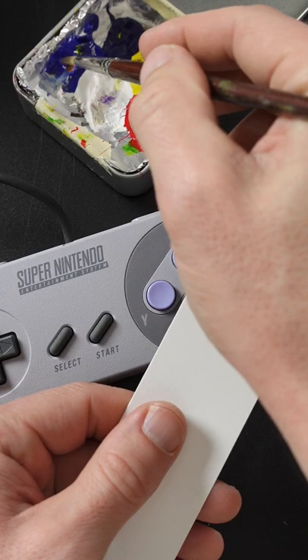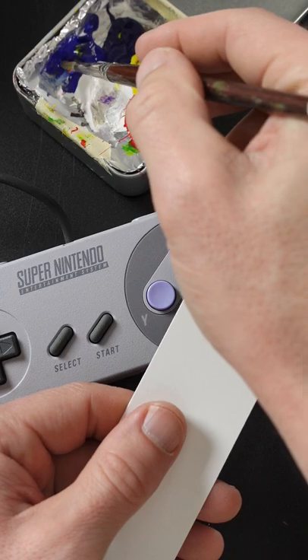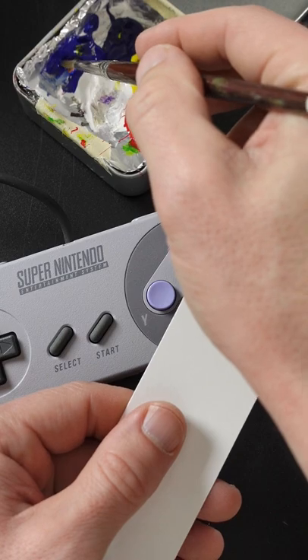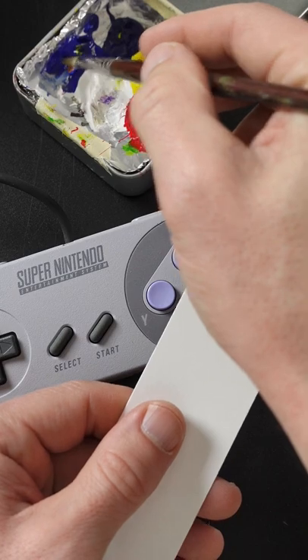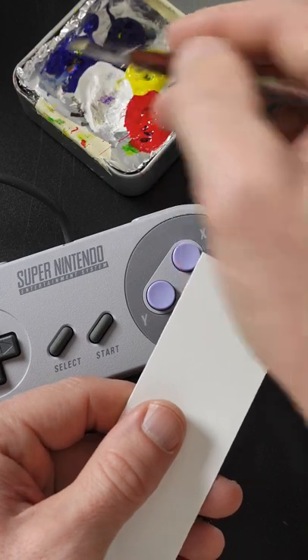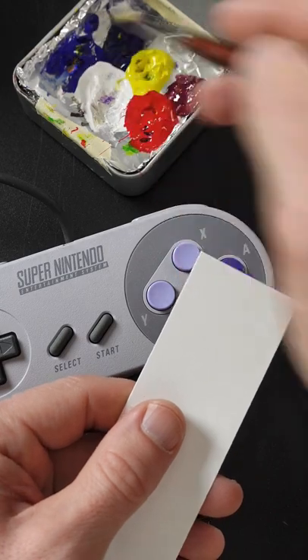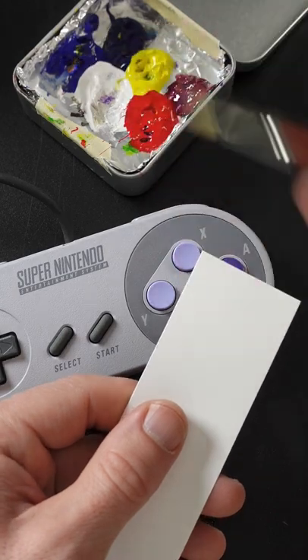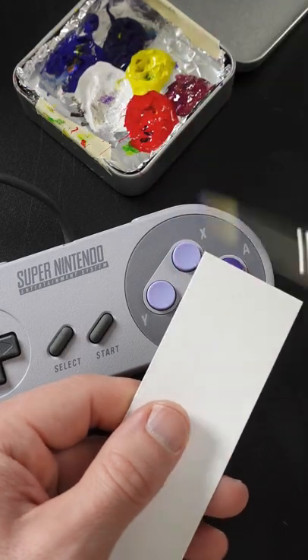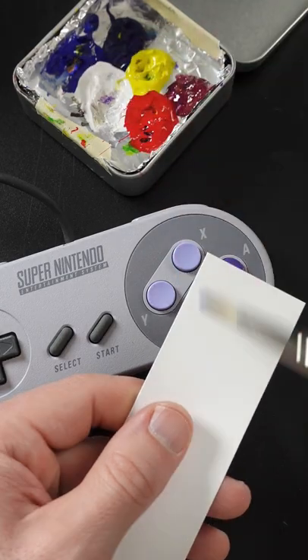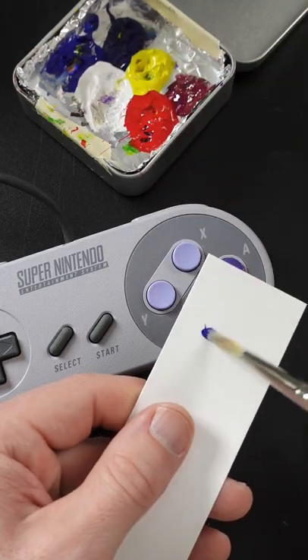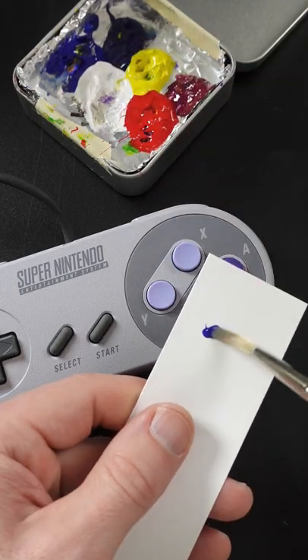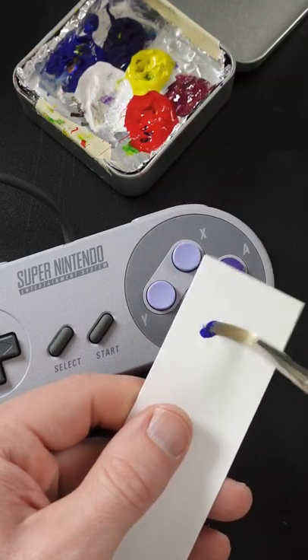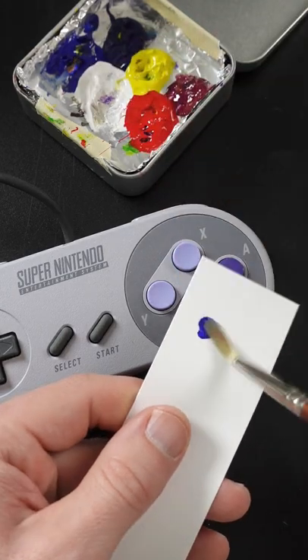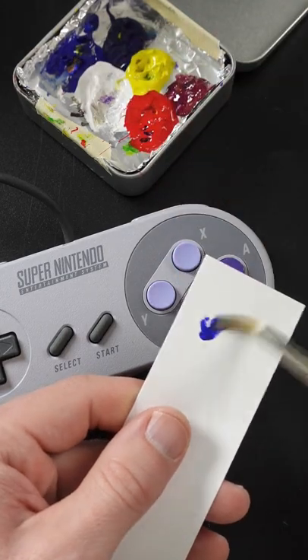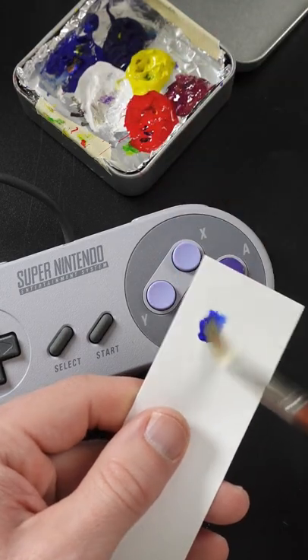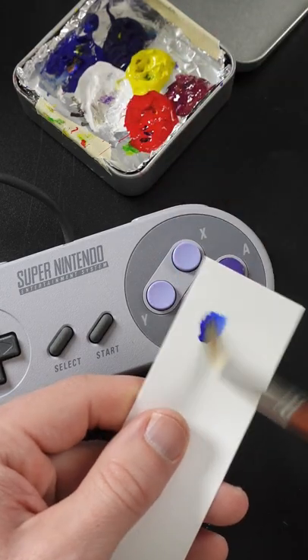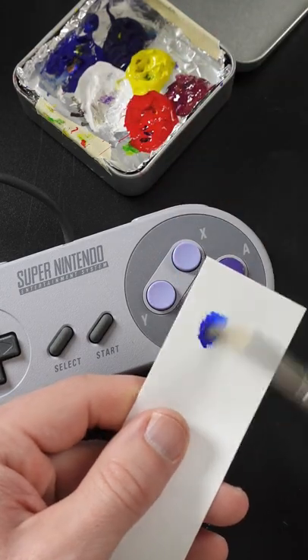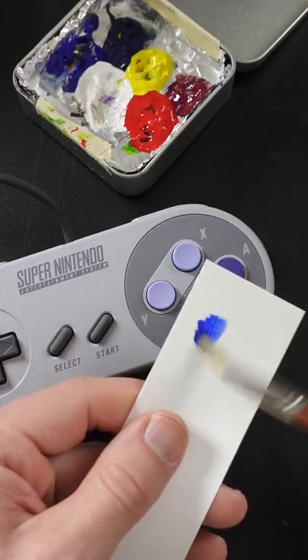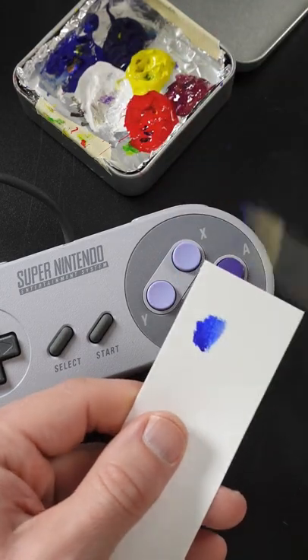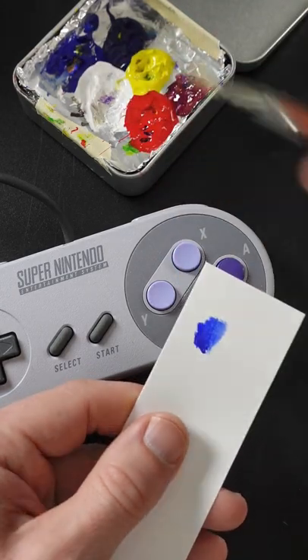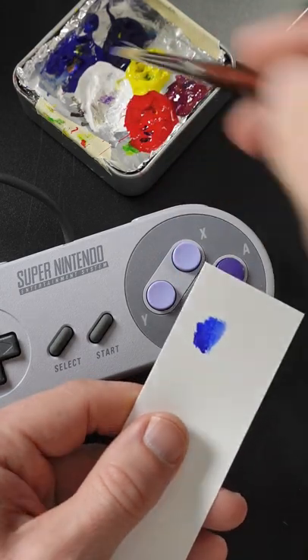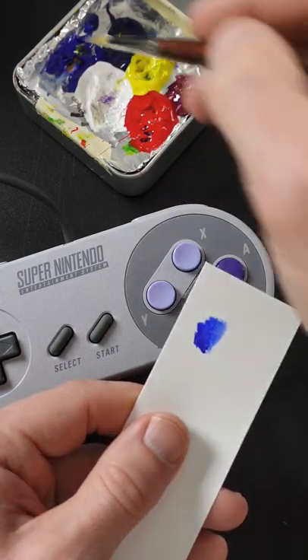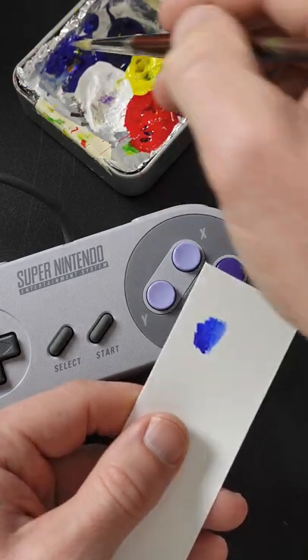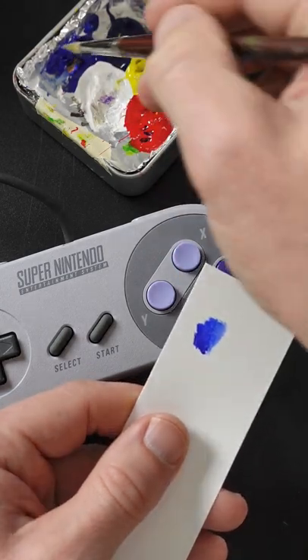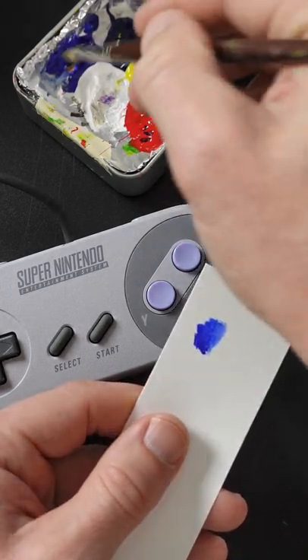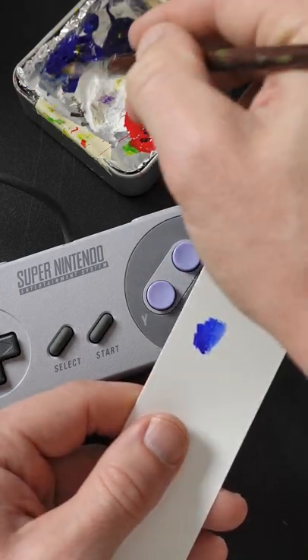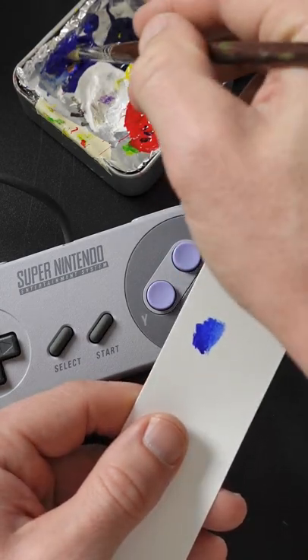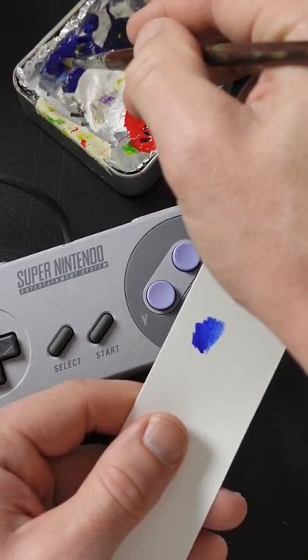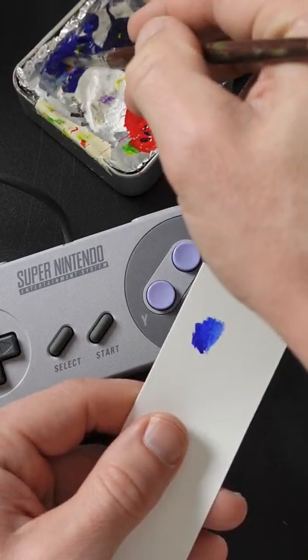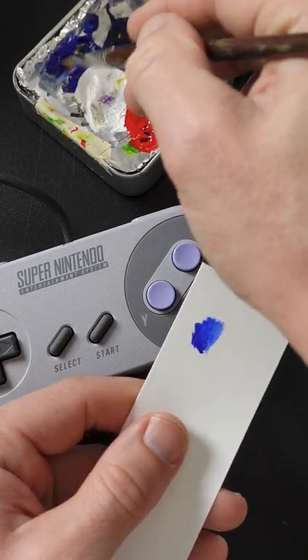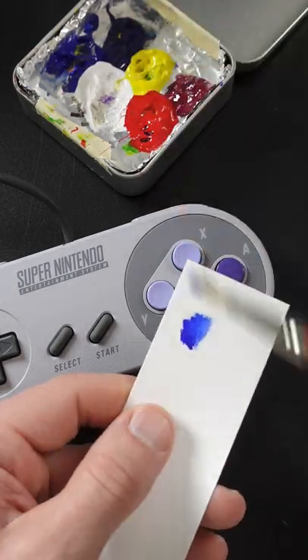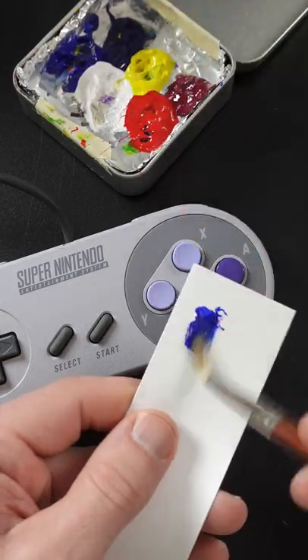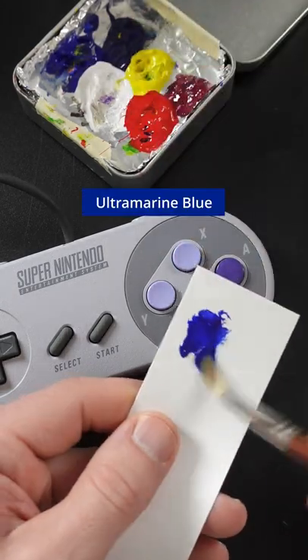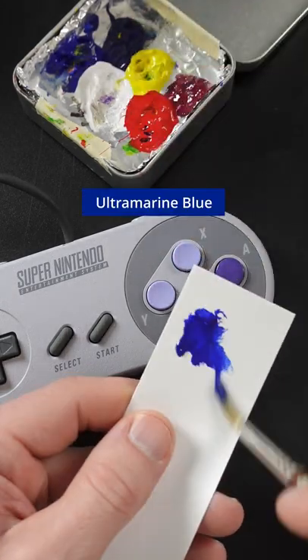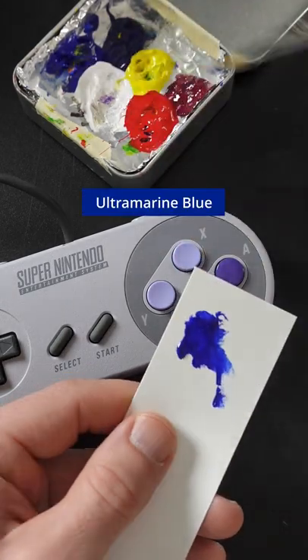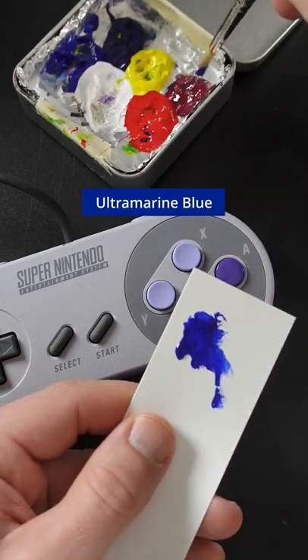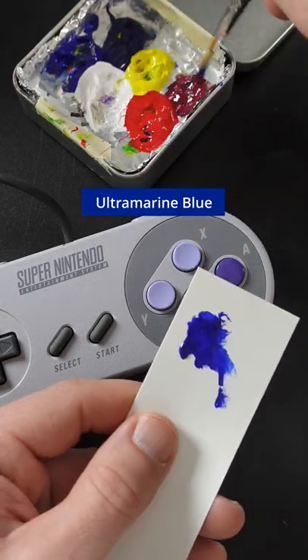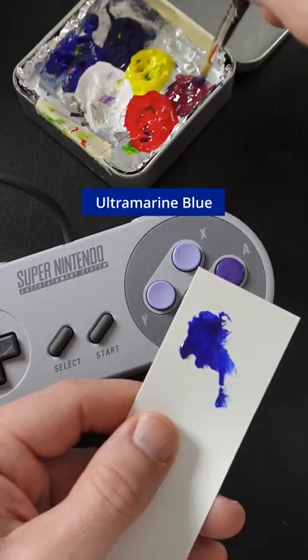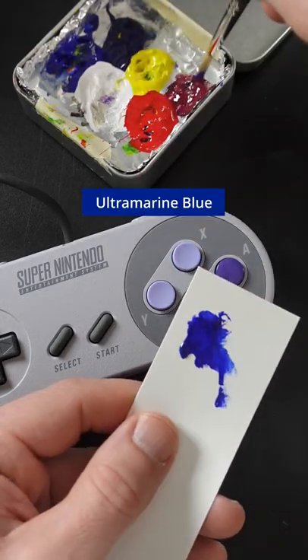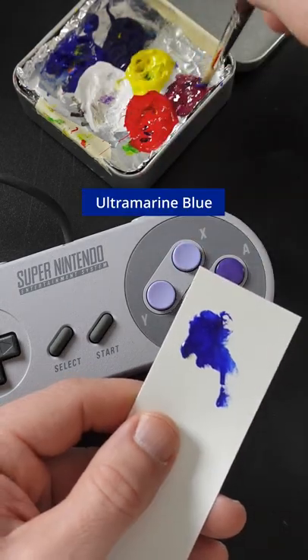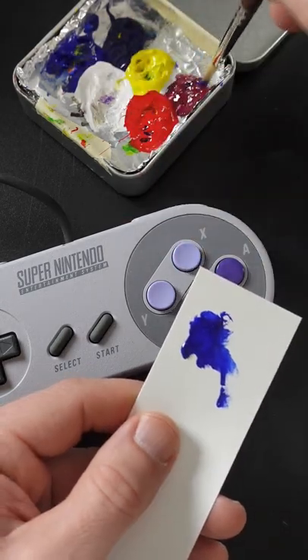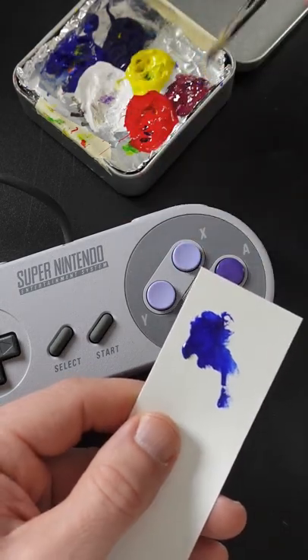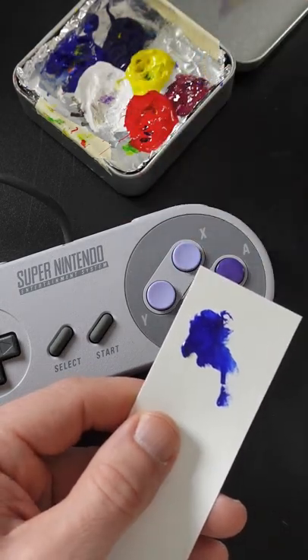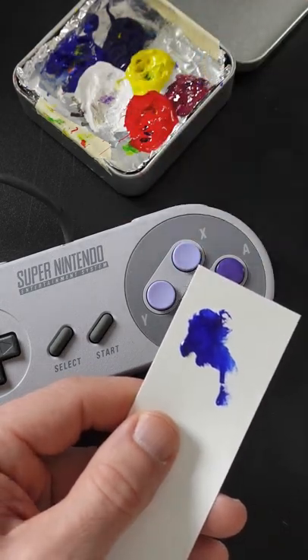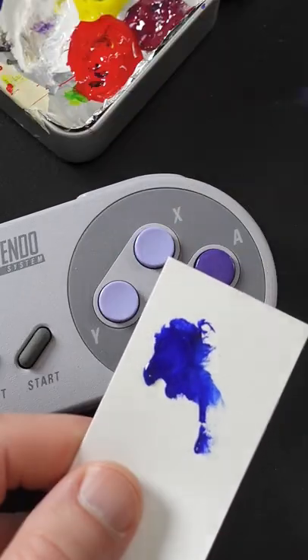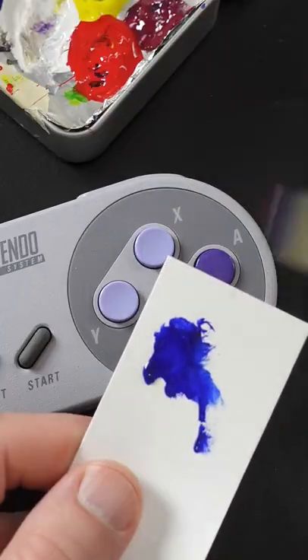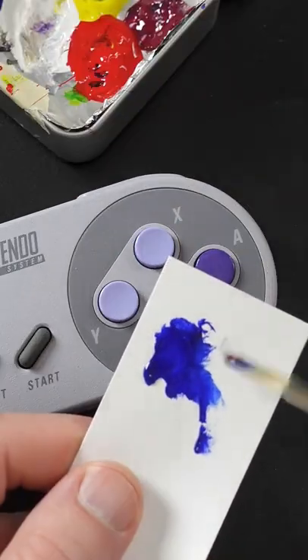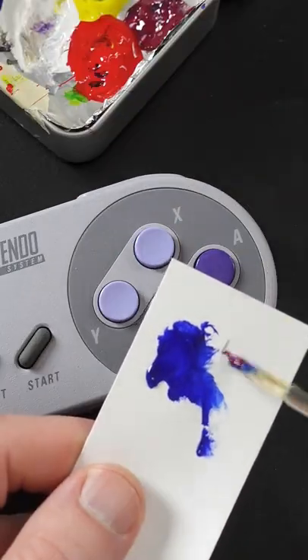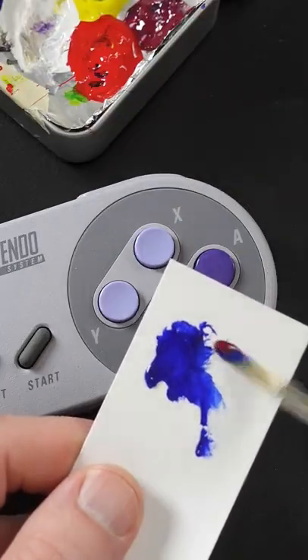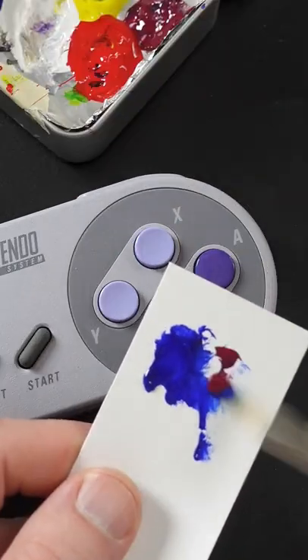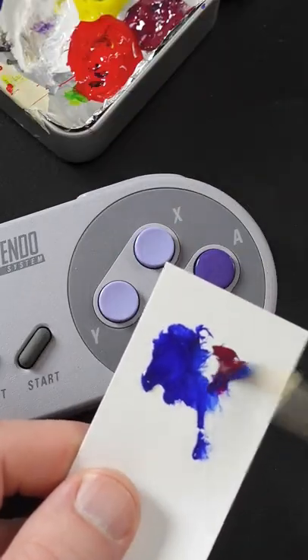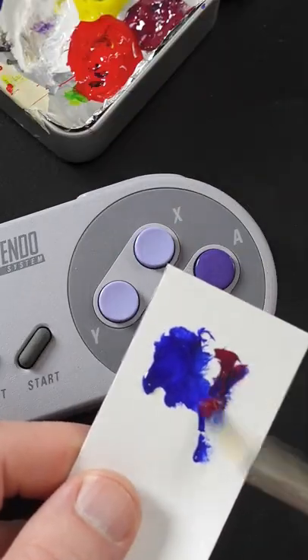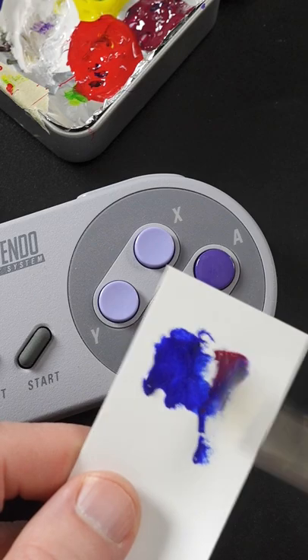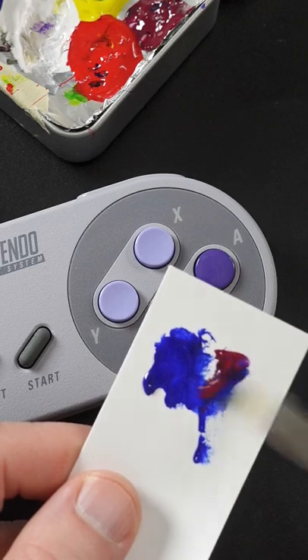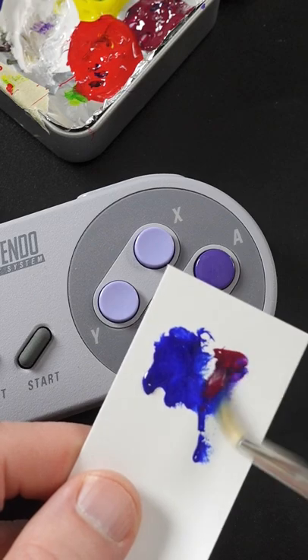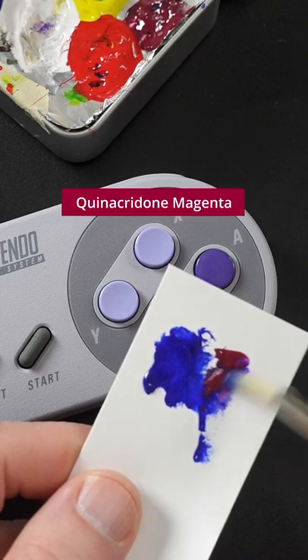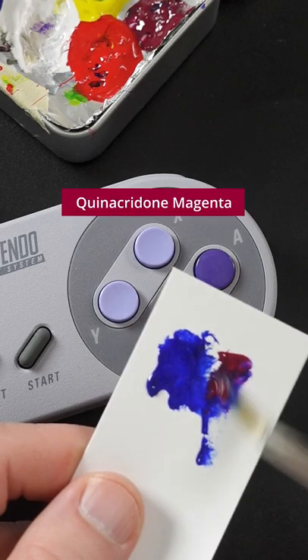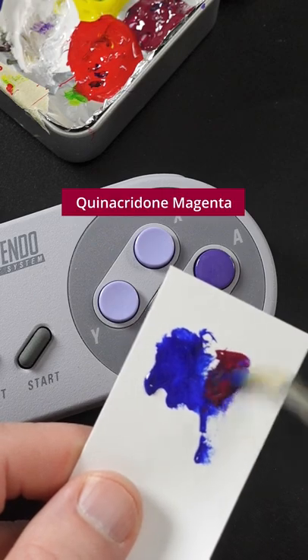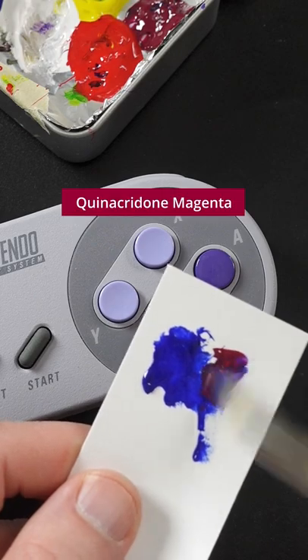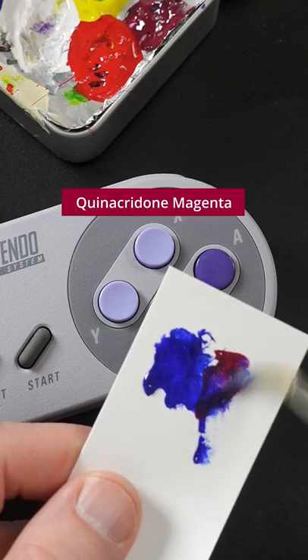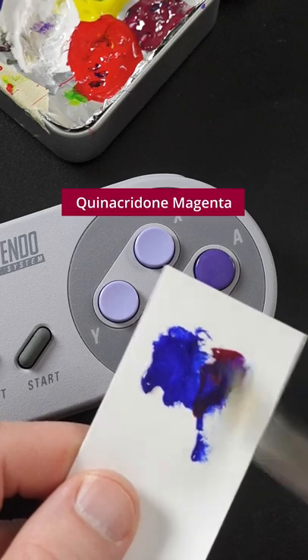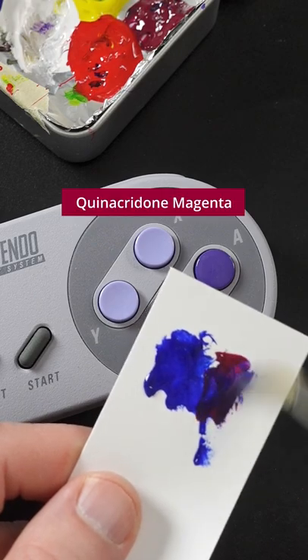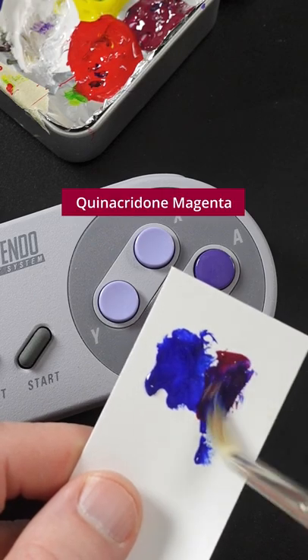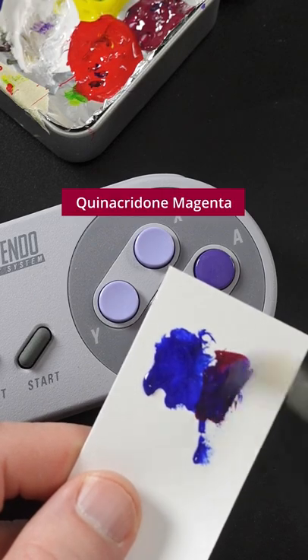I'm going to match the color of this purple button. This is ultramarine blue, and to make that go purple, I'll add quinacridone magenta.